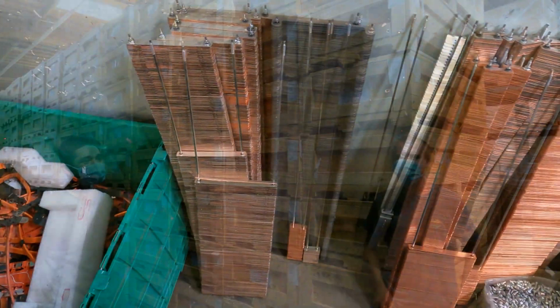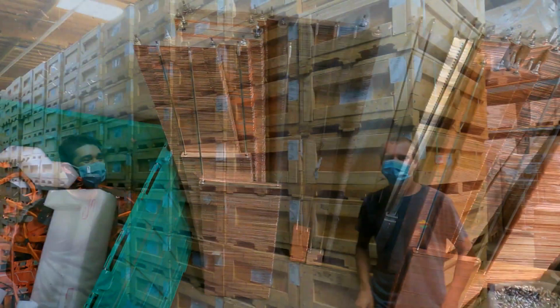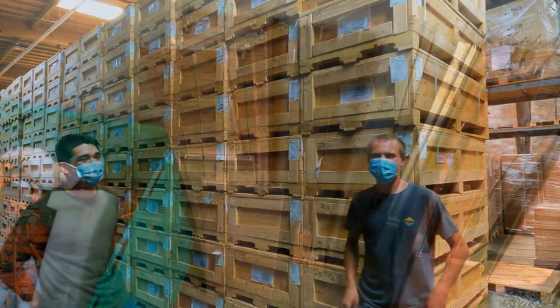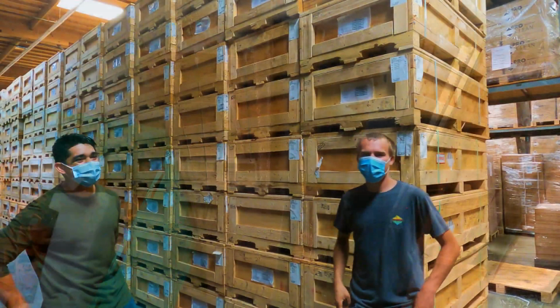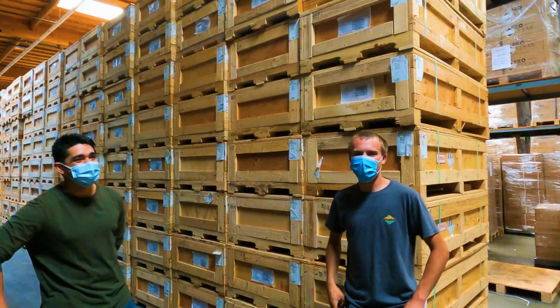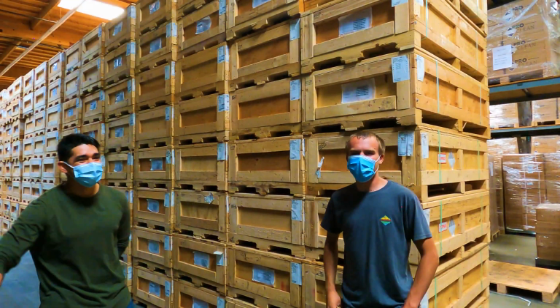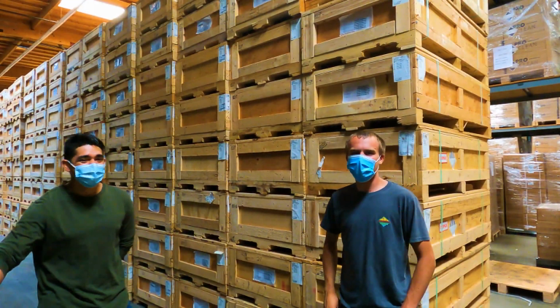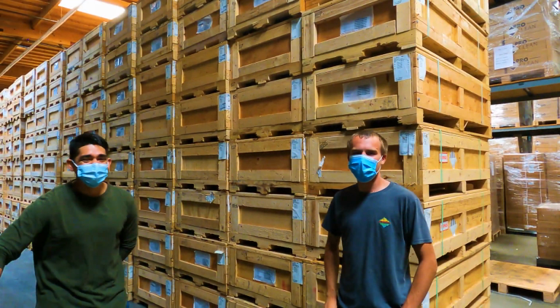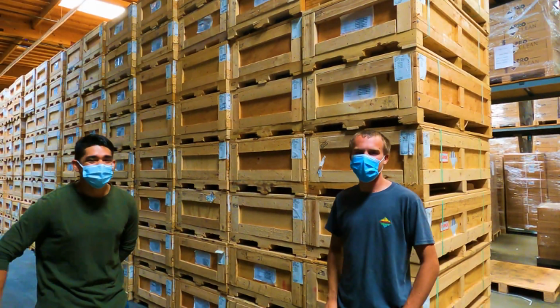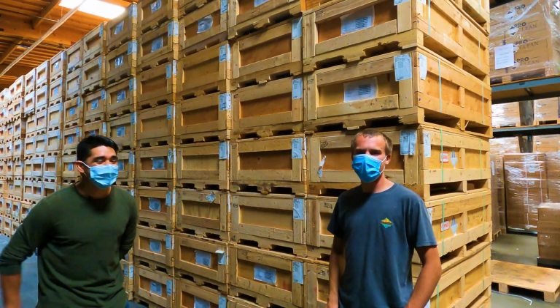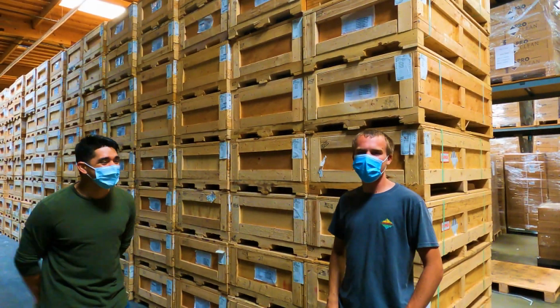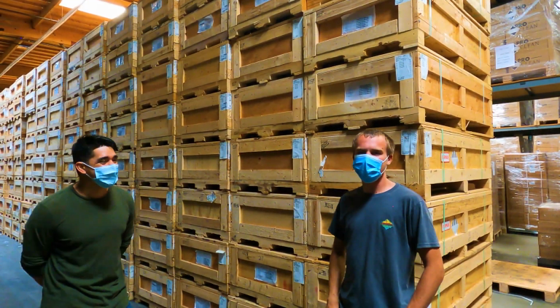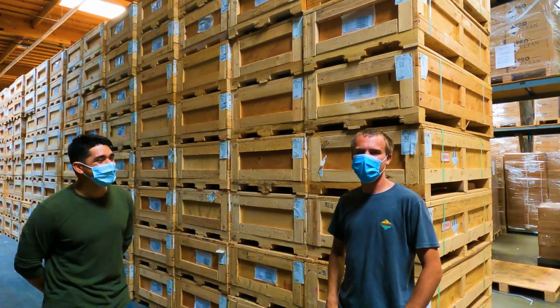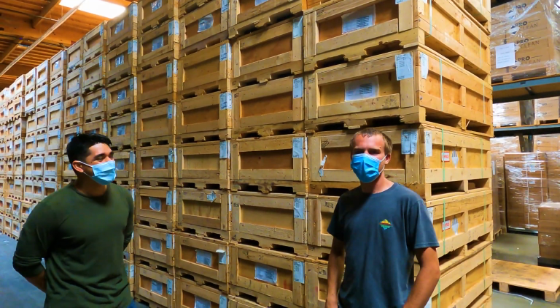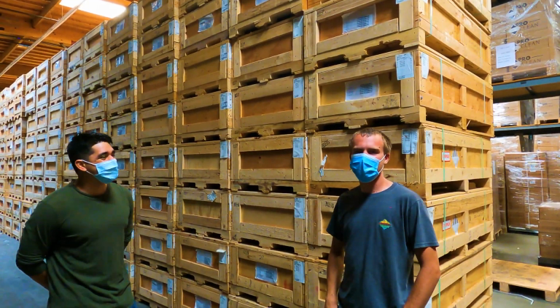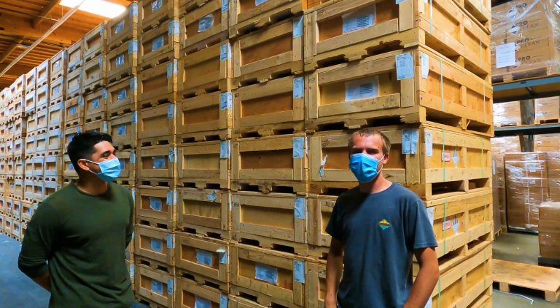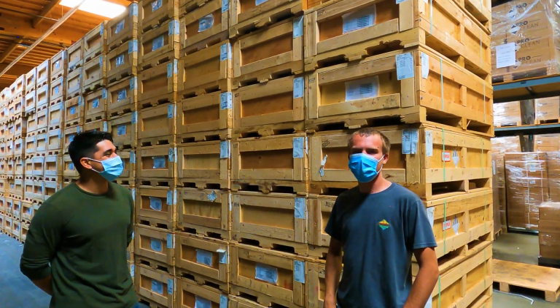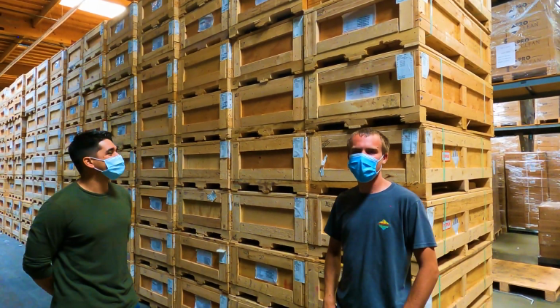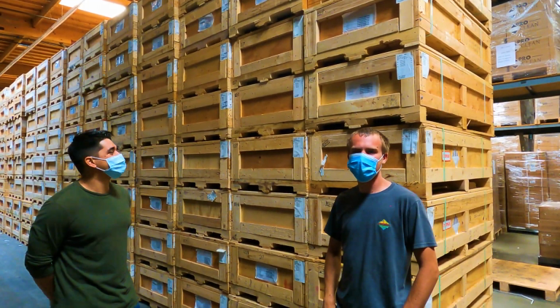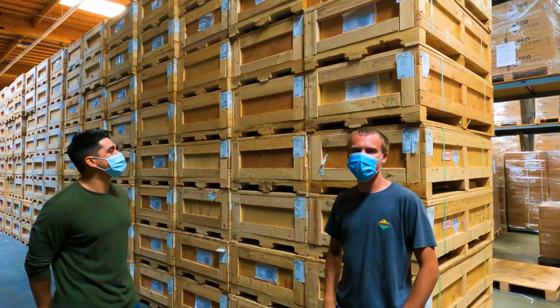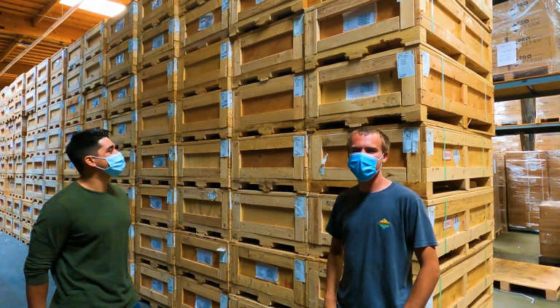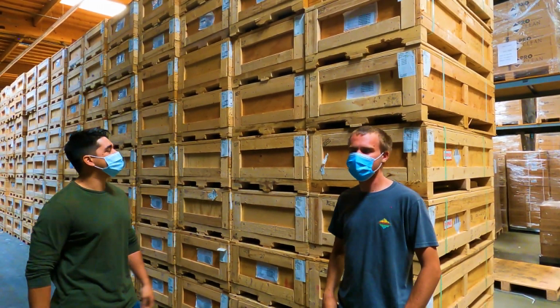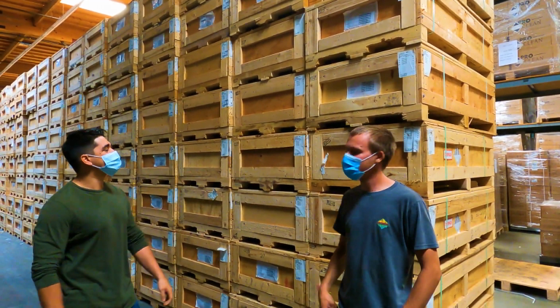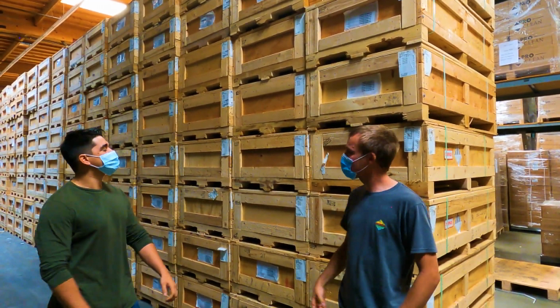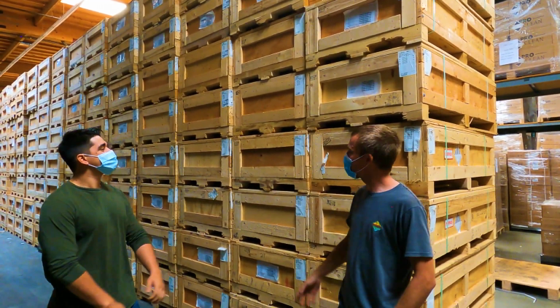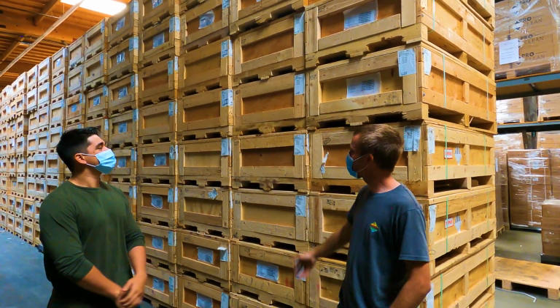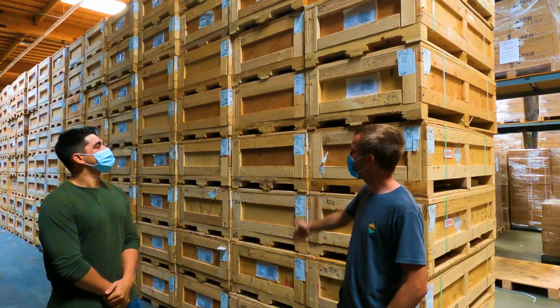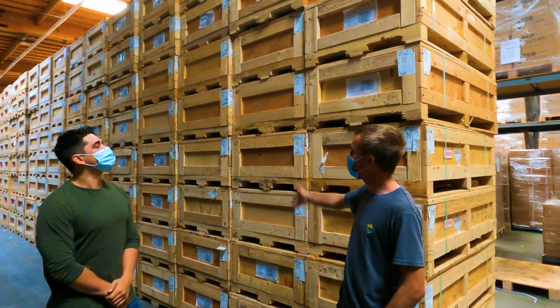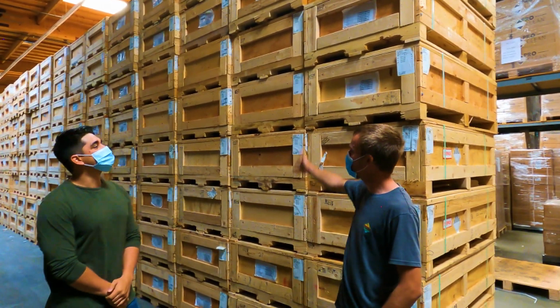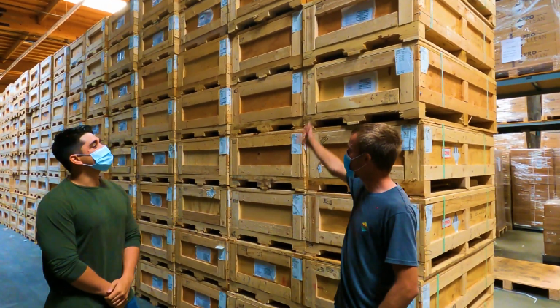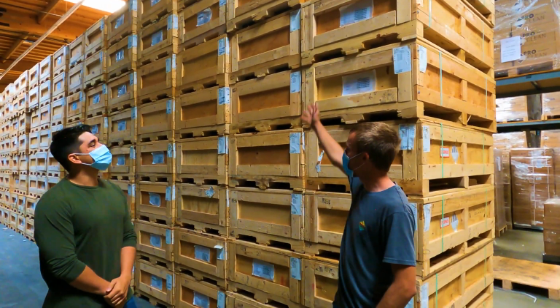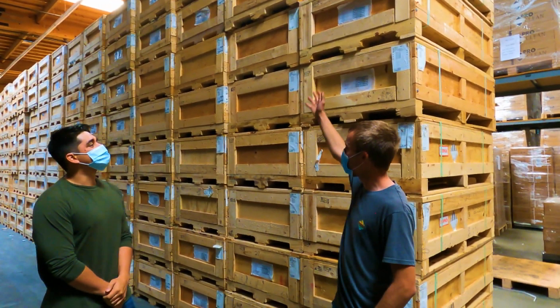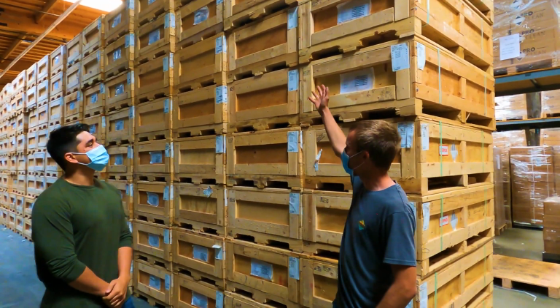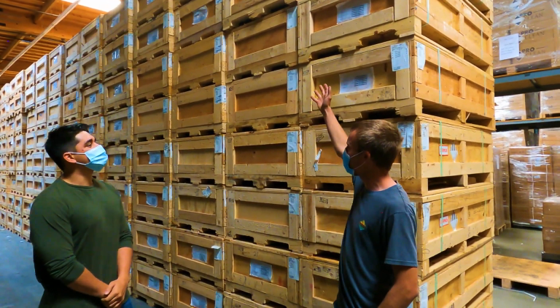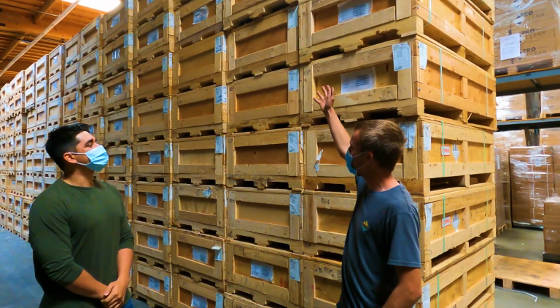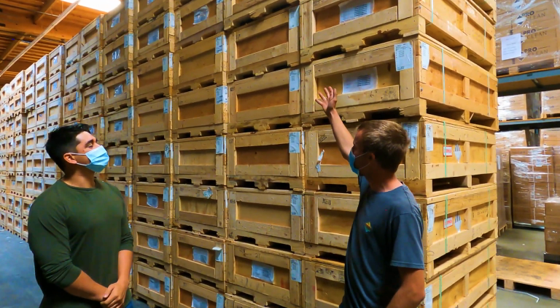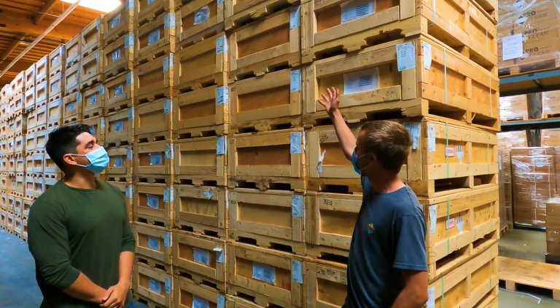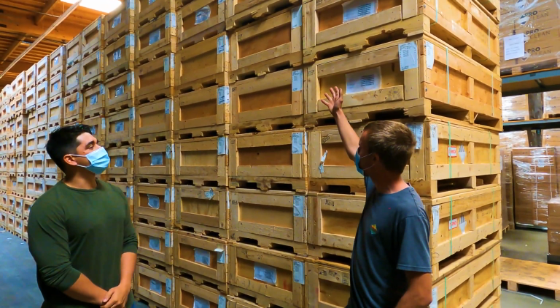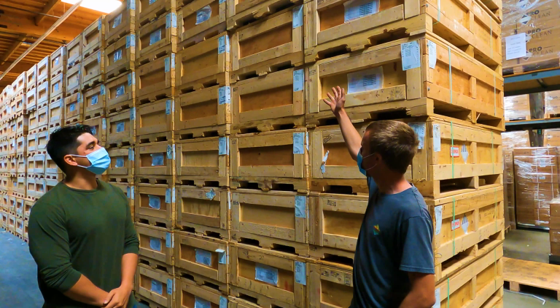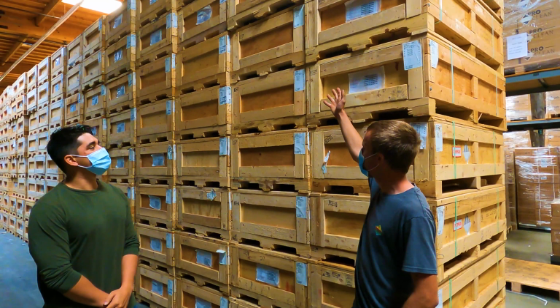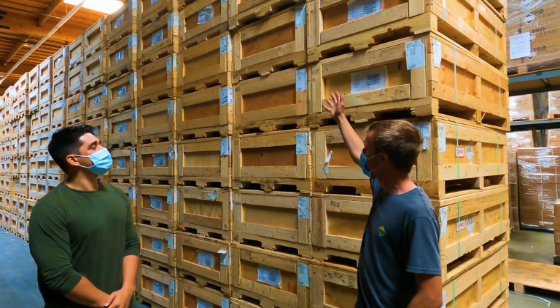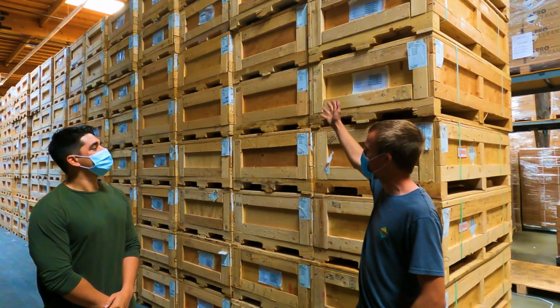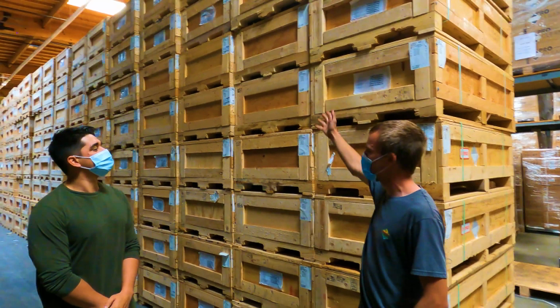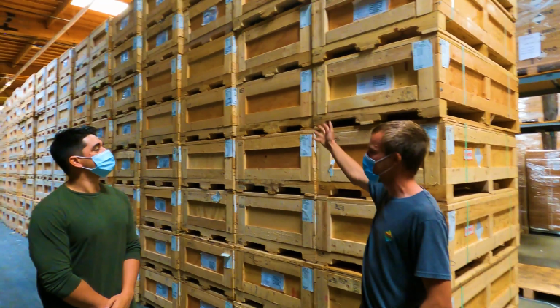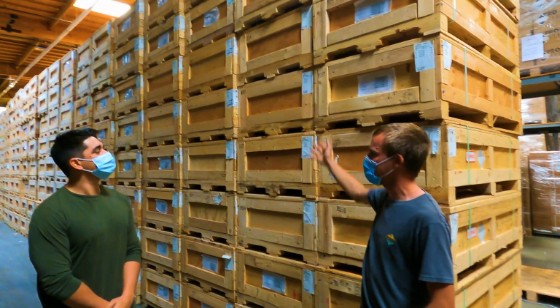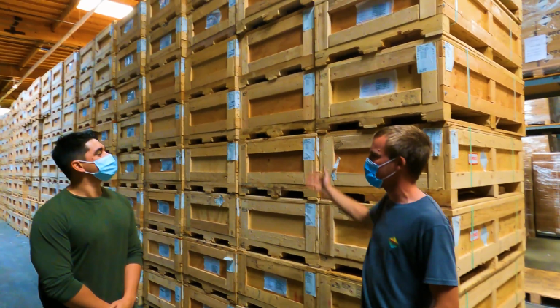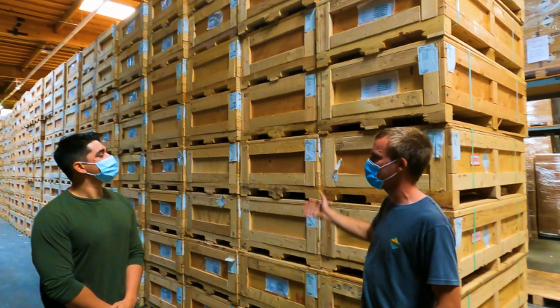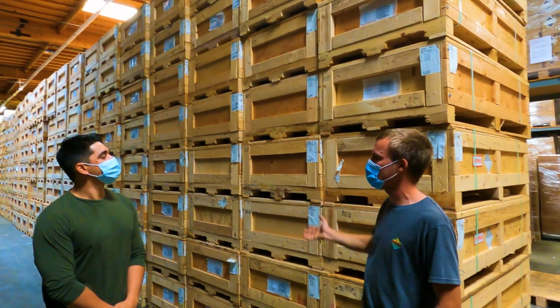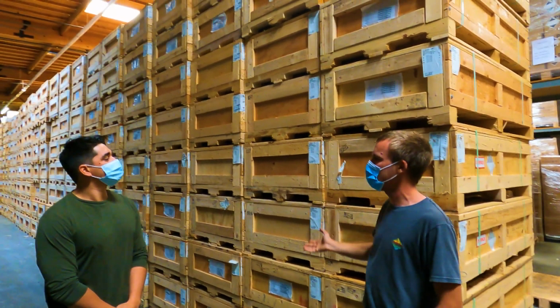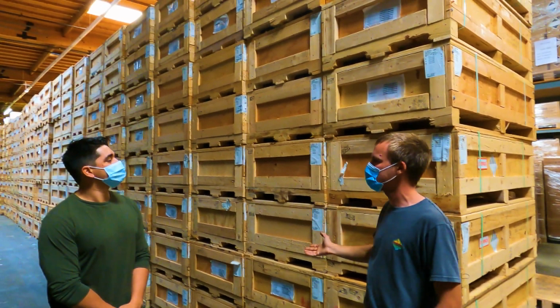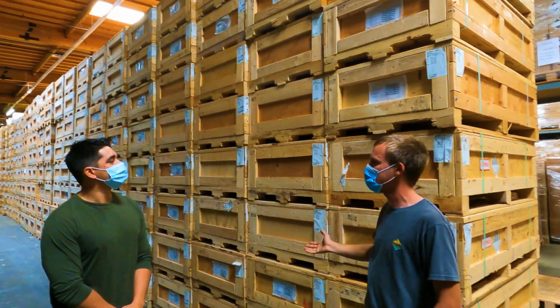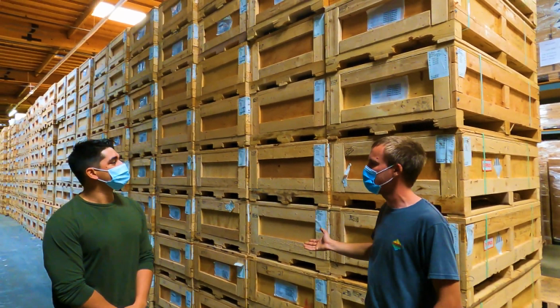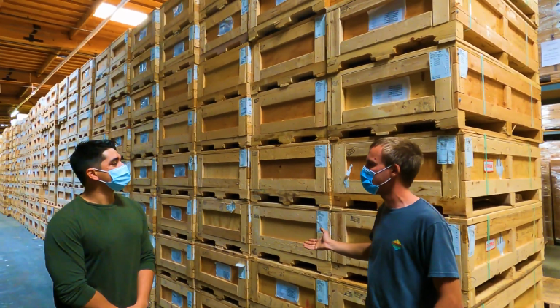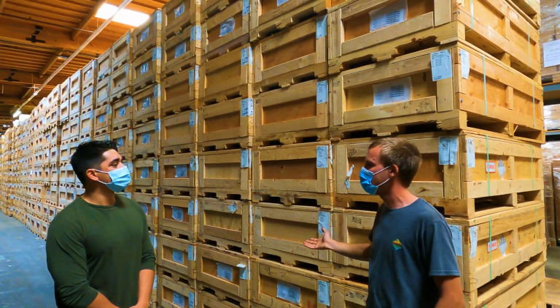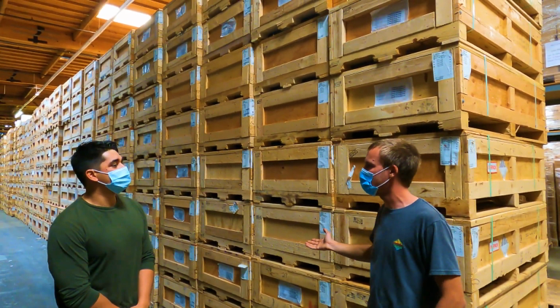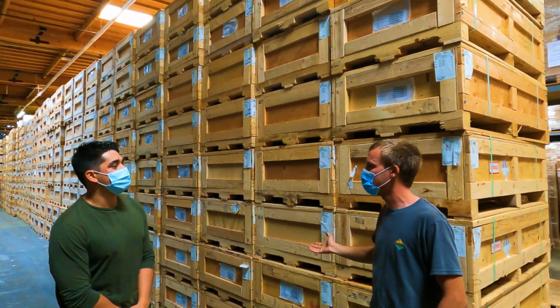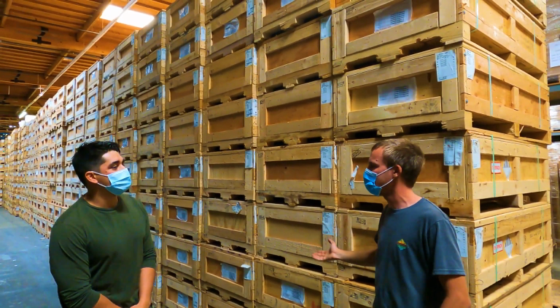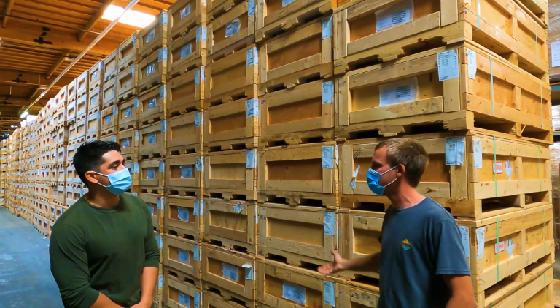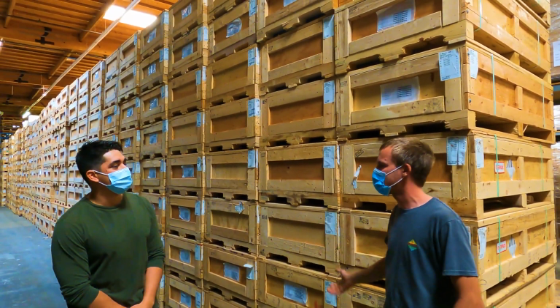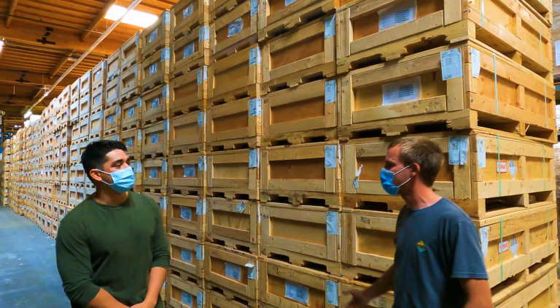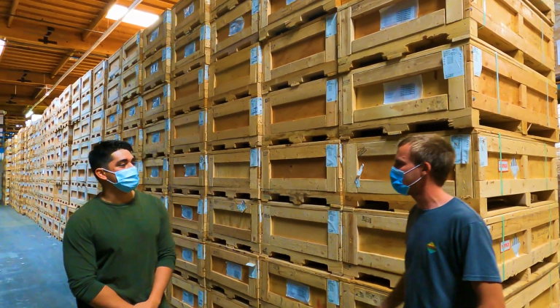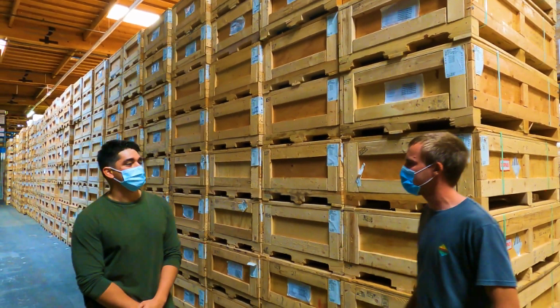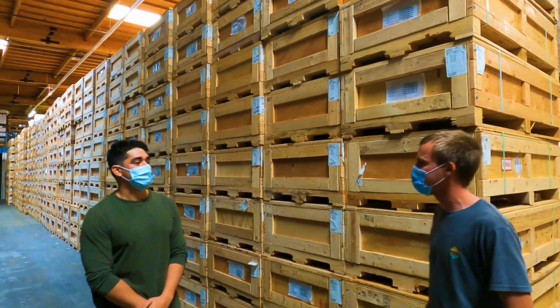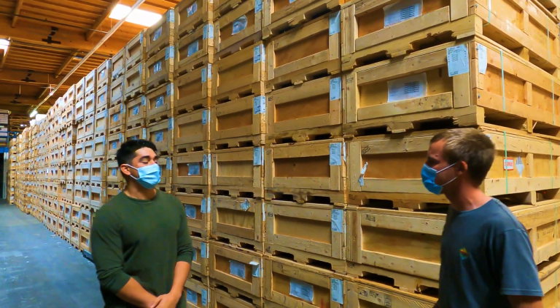This is pretty cool — they literally have a wall of all the bus bars they've taken out and piles of screws that they've recycled from these battery packs. So we're out here in the warehouse and there's this huge wall of wood crates. Eddie, what's in all of these crates?